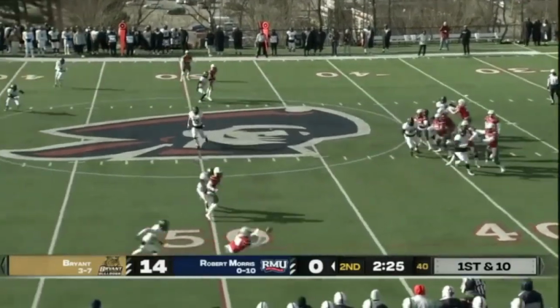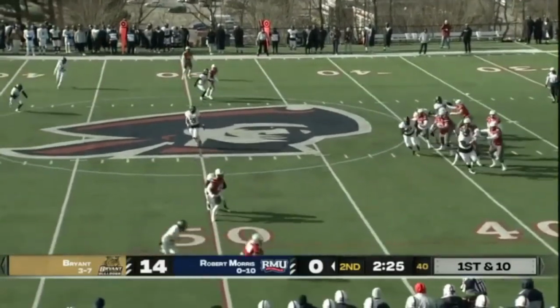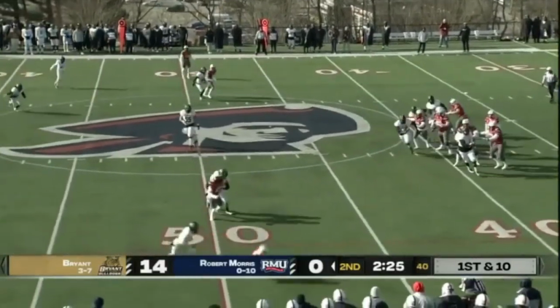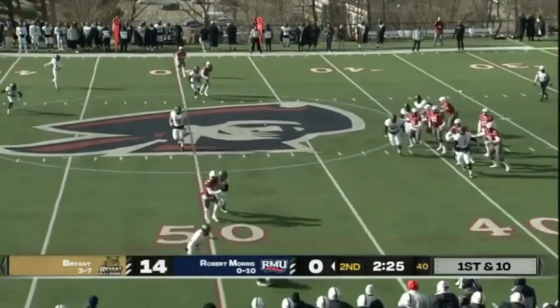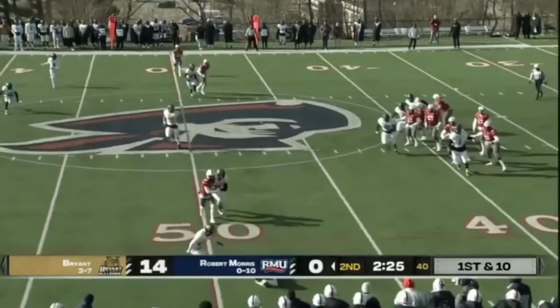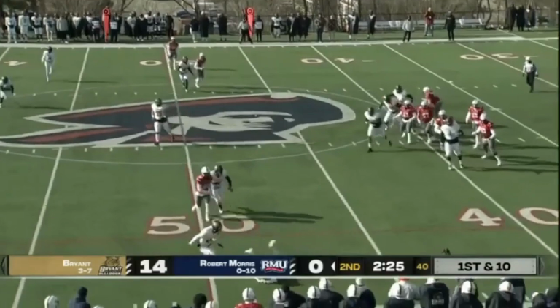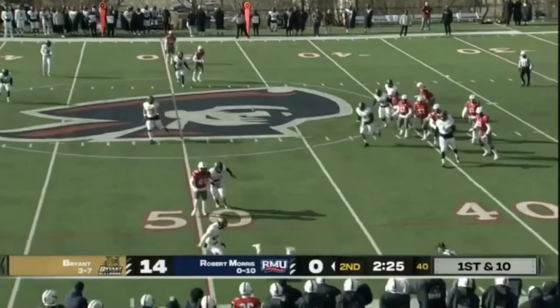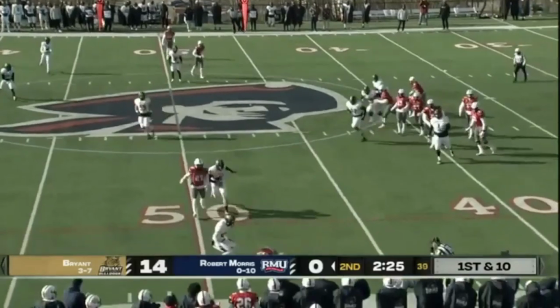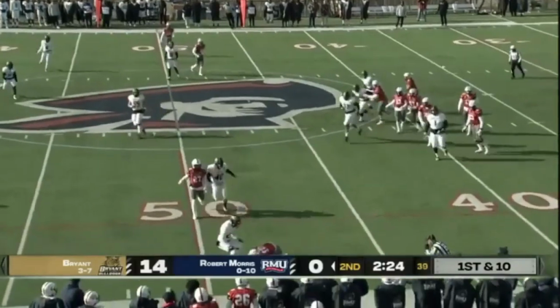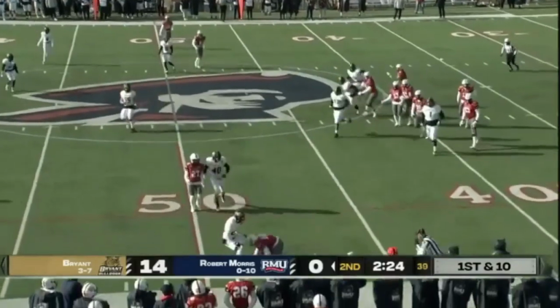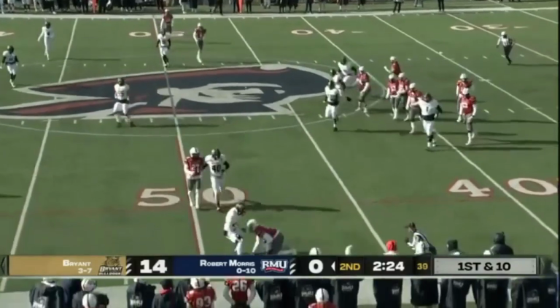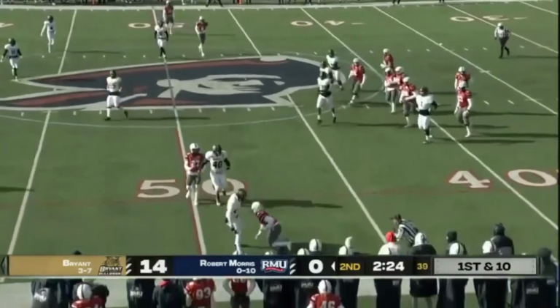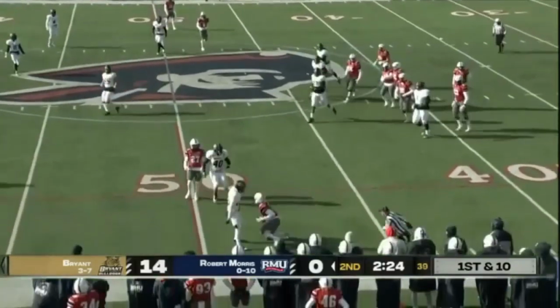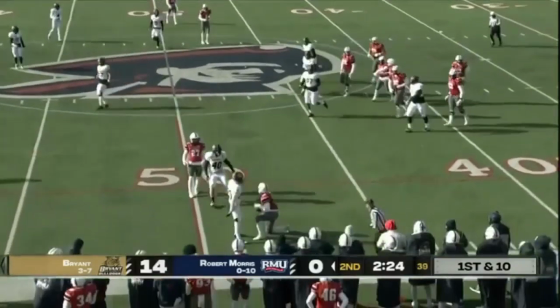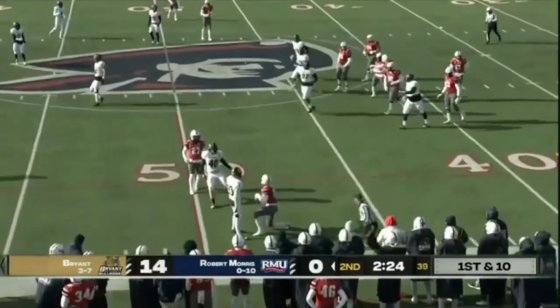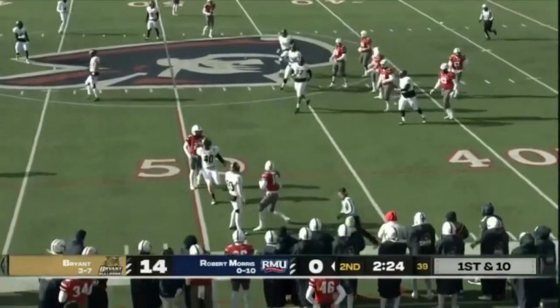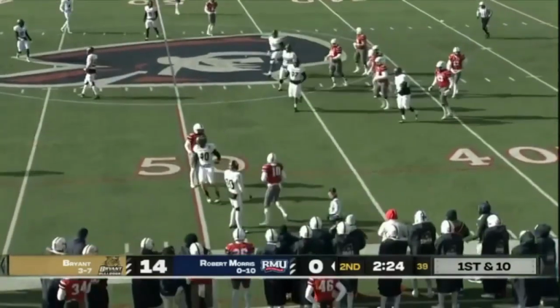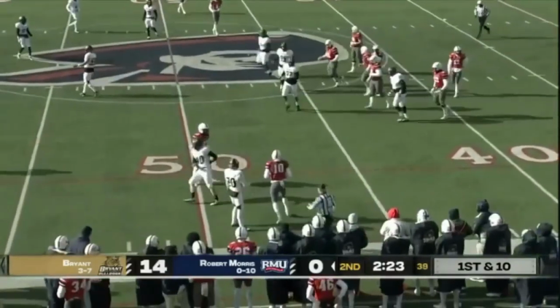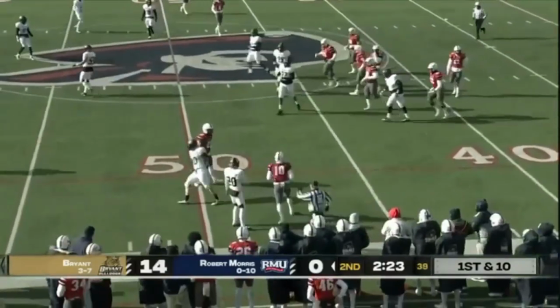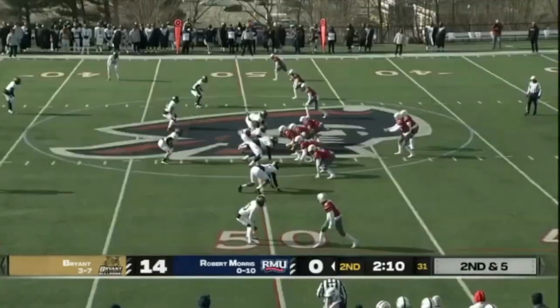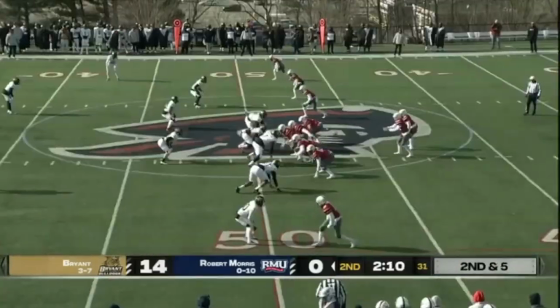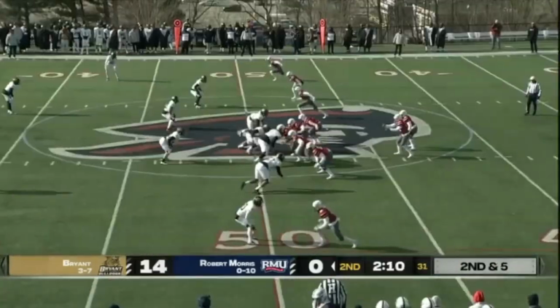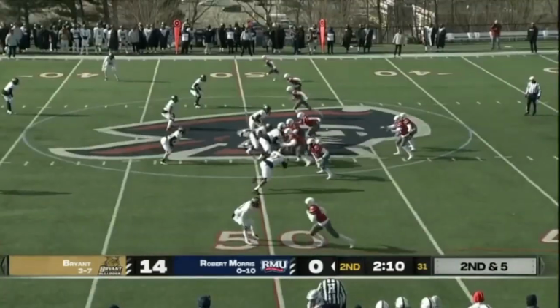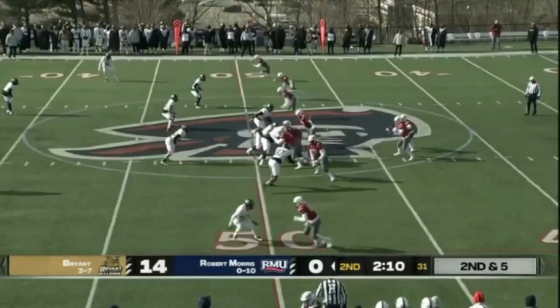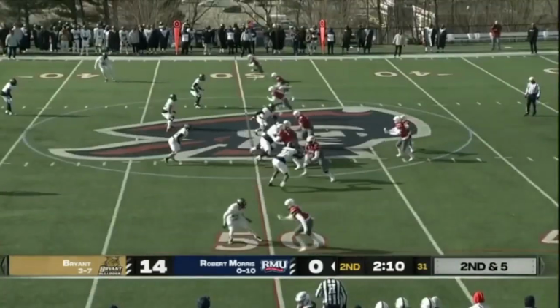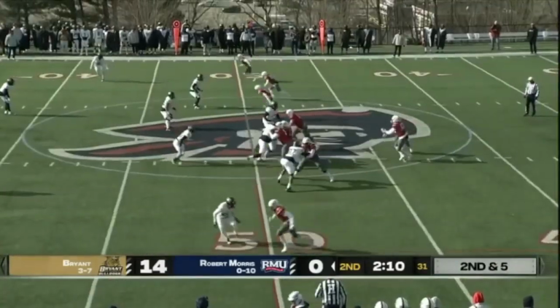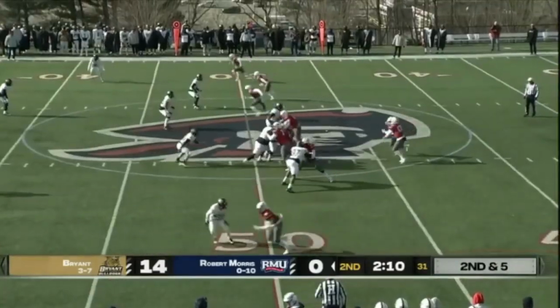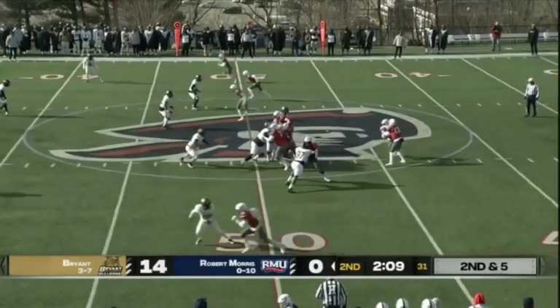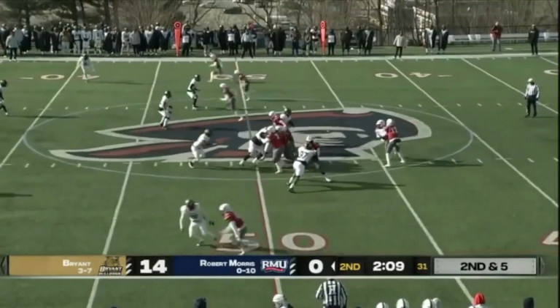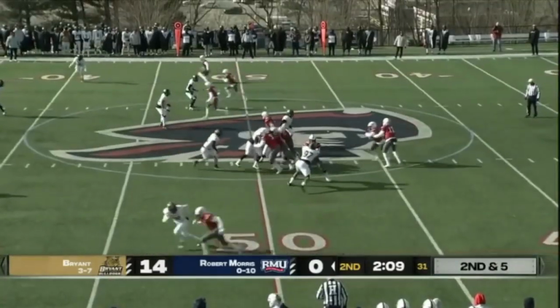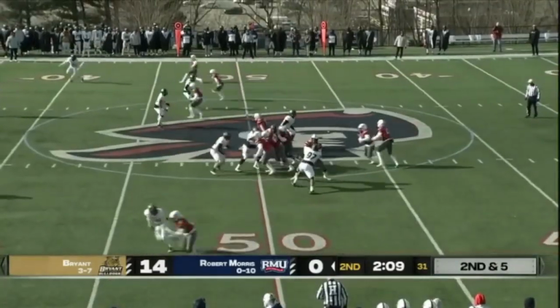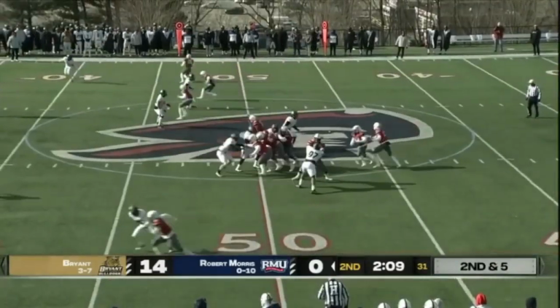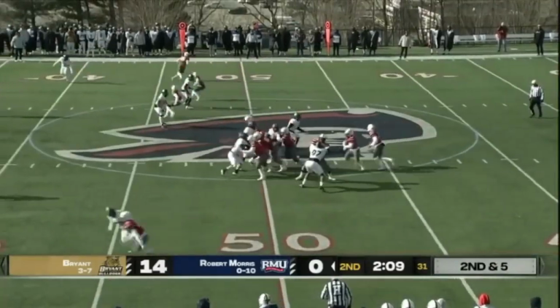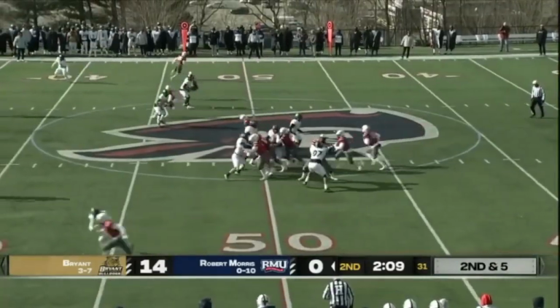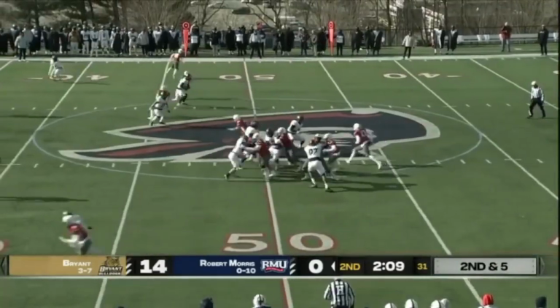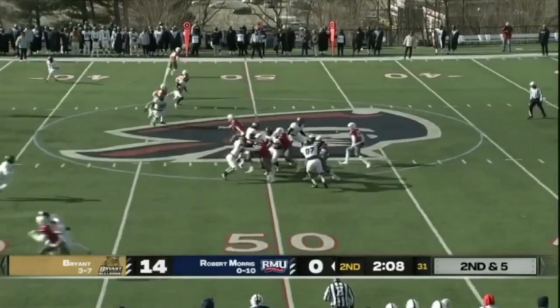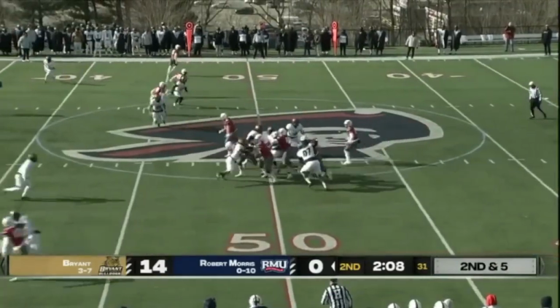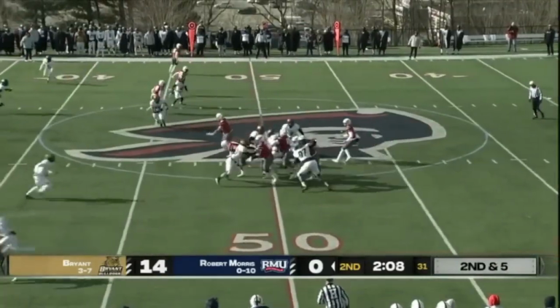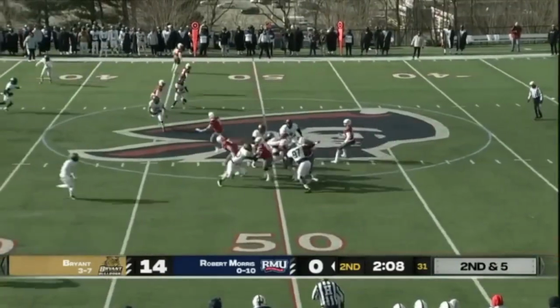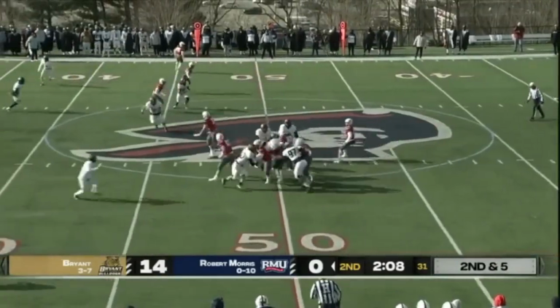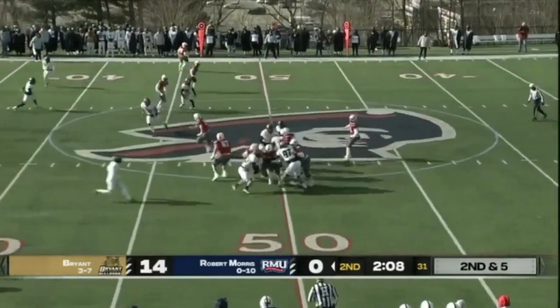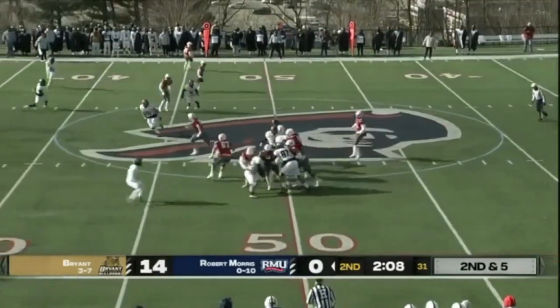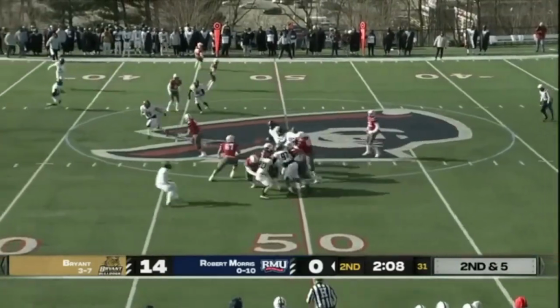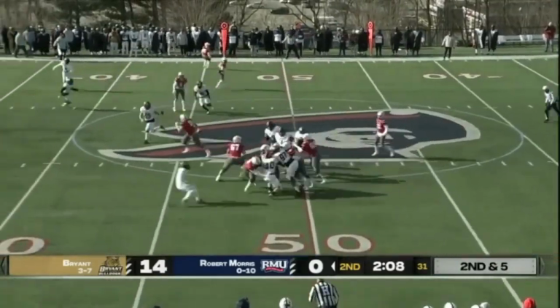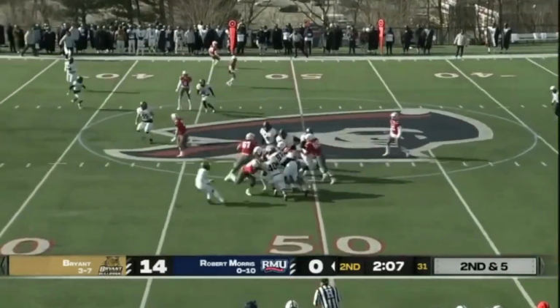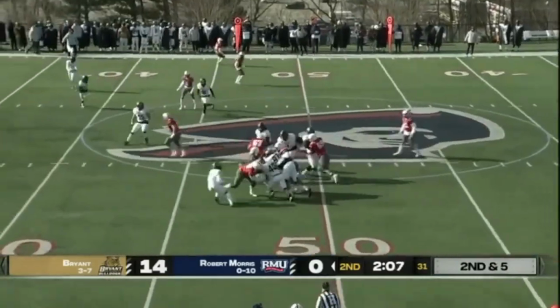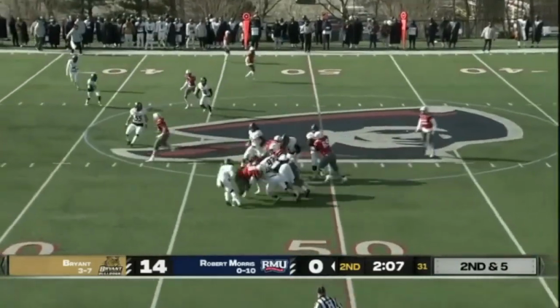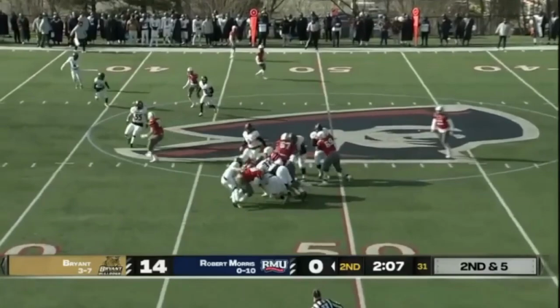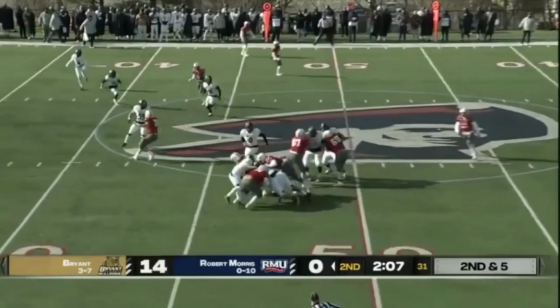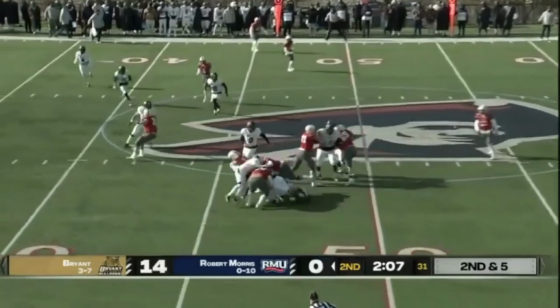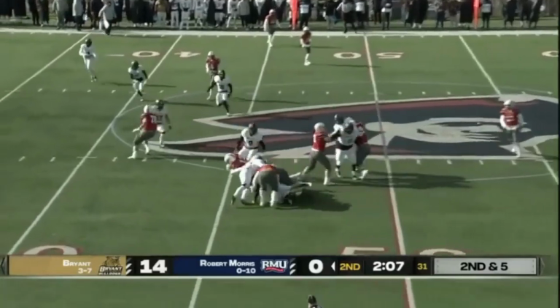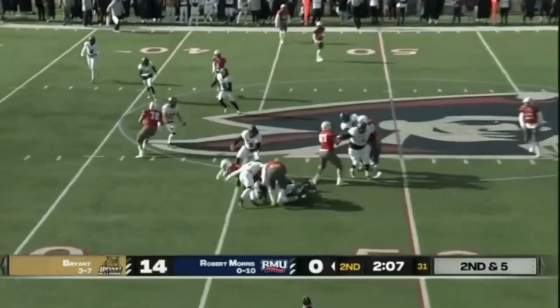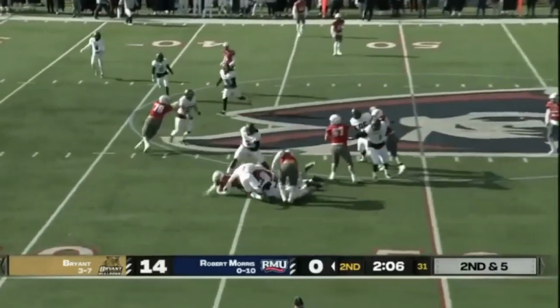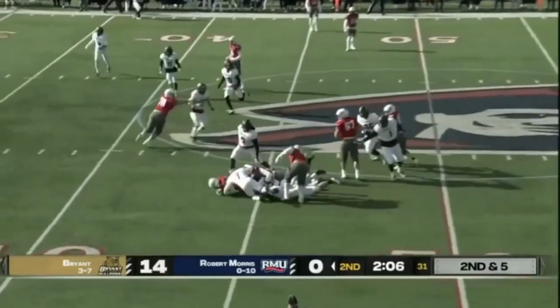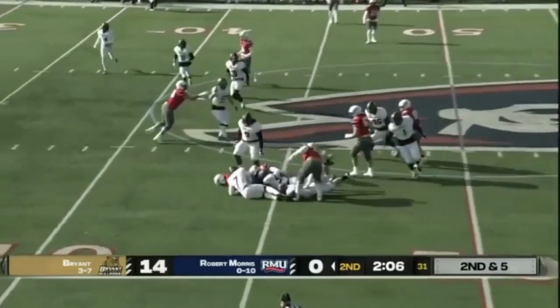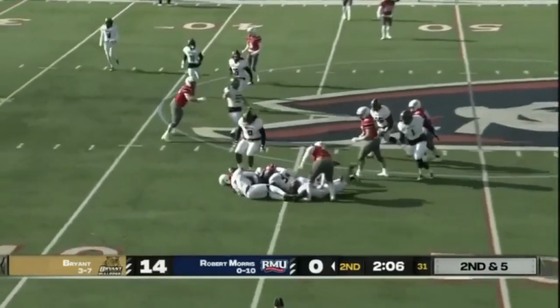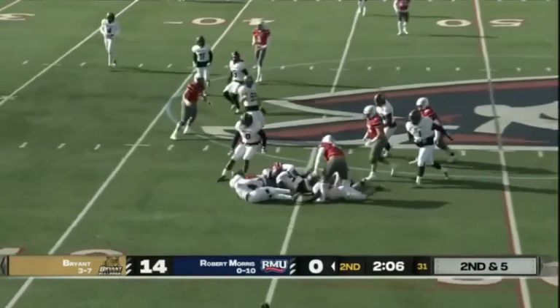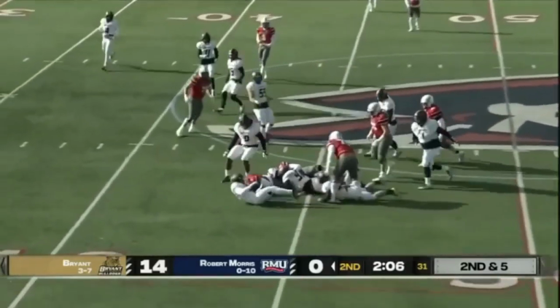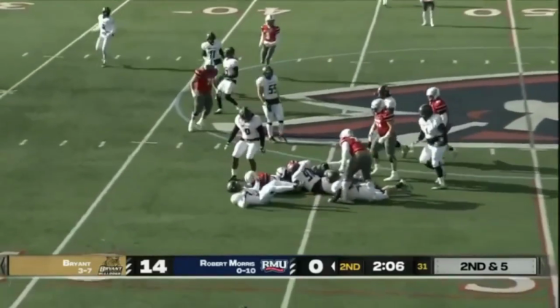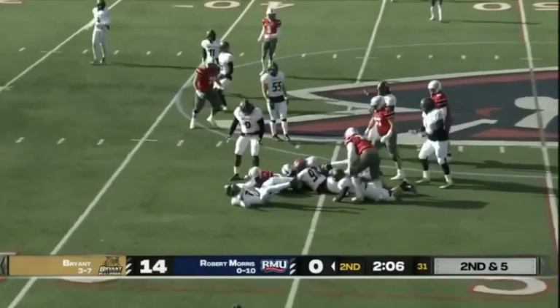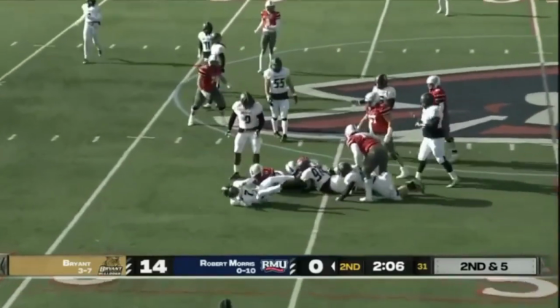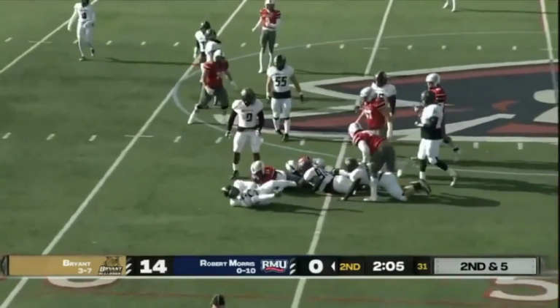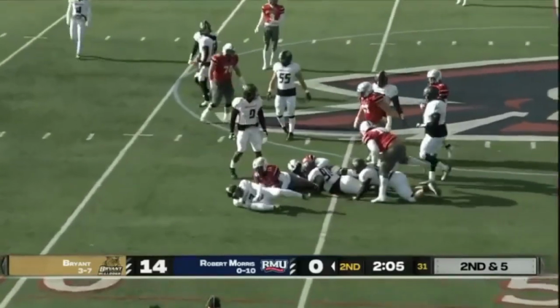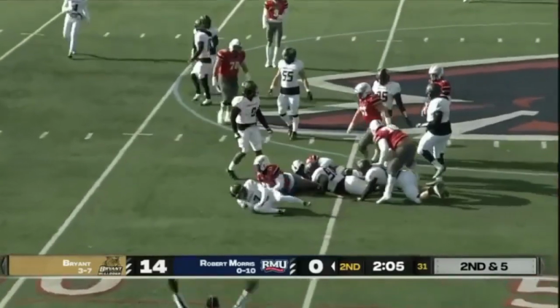I like this call — pass complete to the left. I don't like the straight targeting call; I like the unnecessary roughness with targeting.